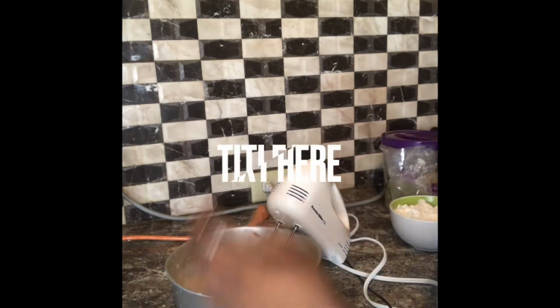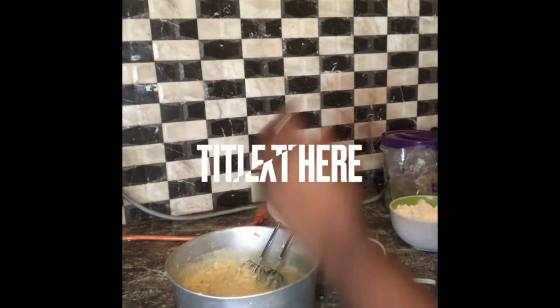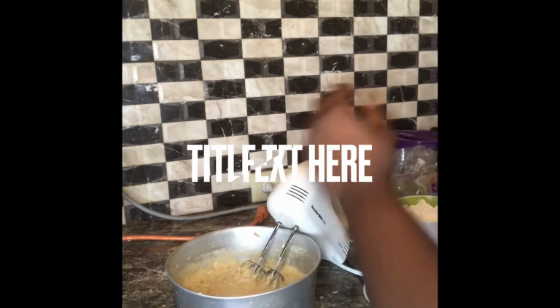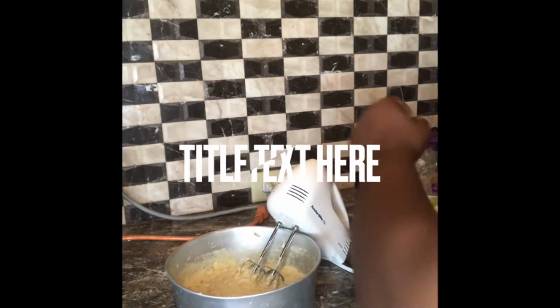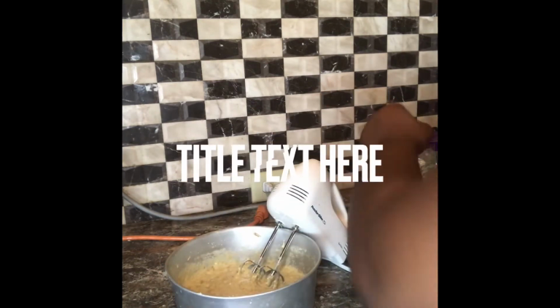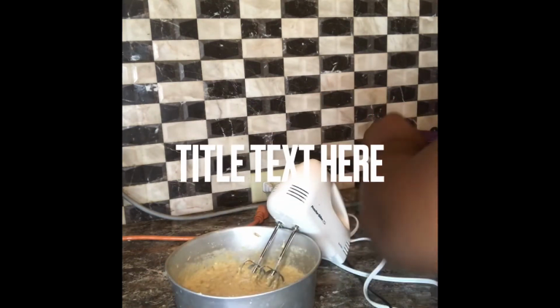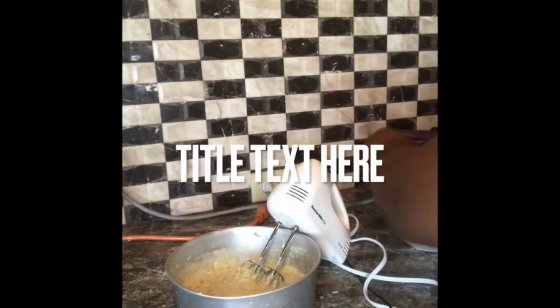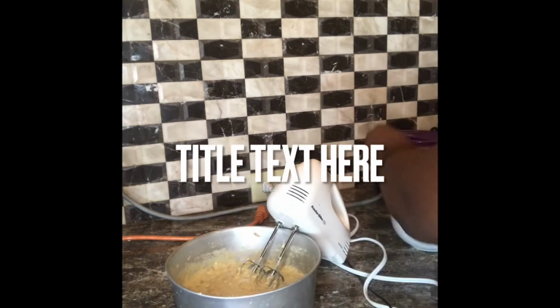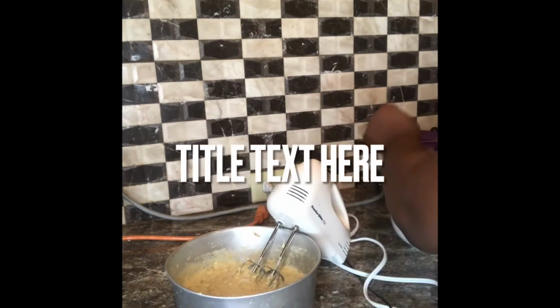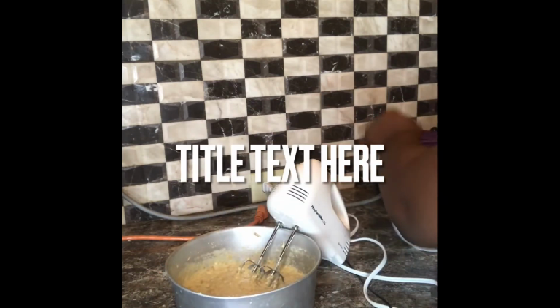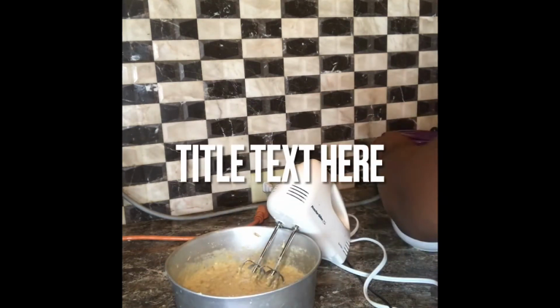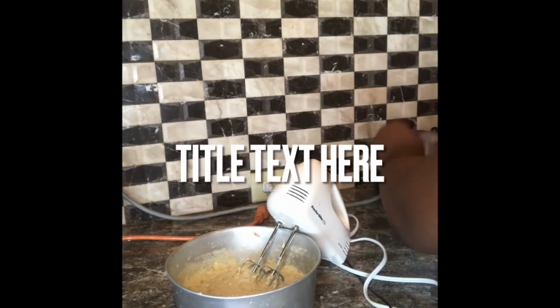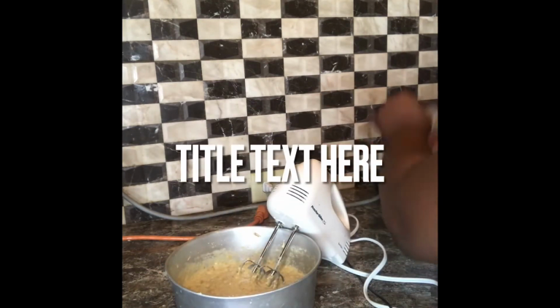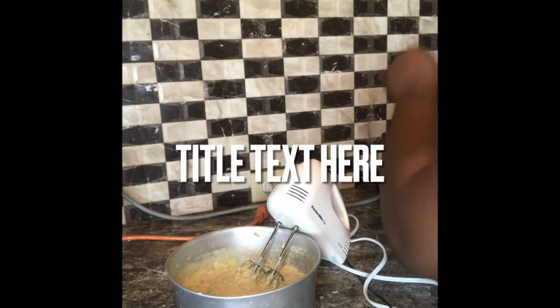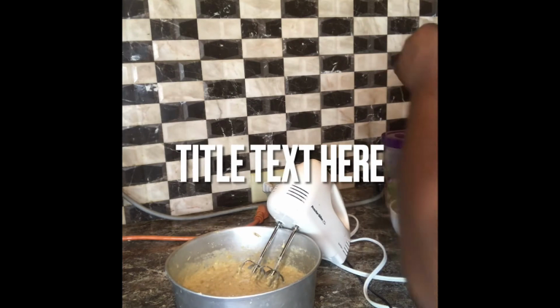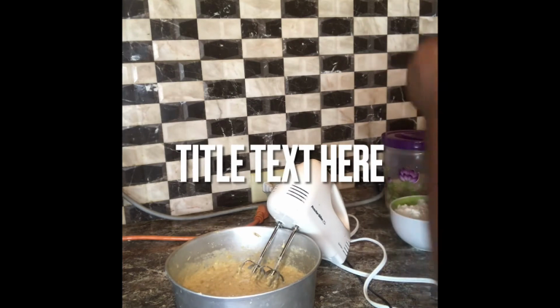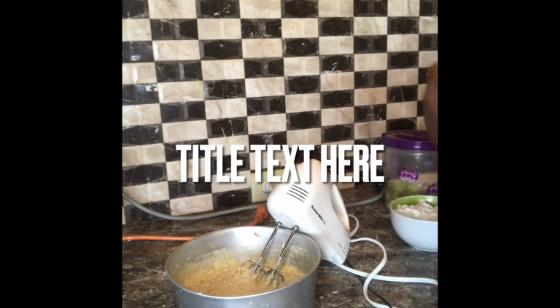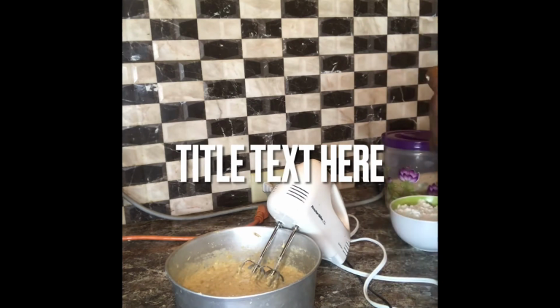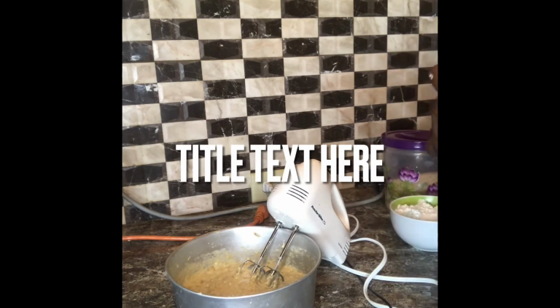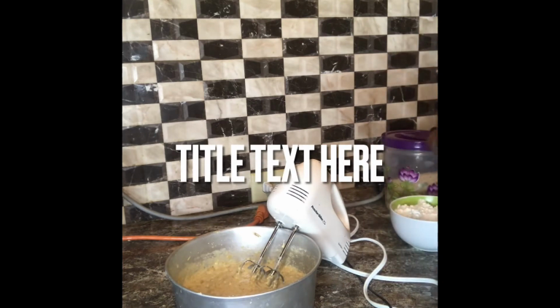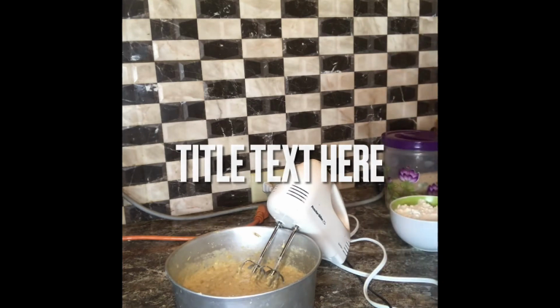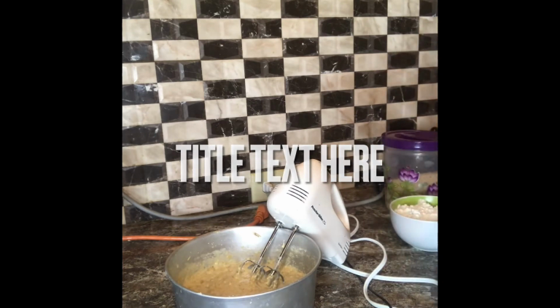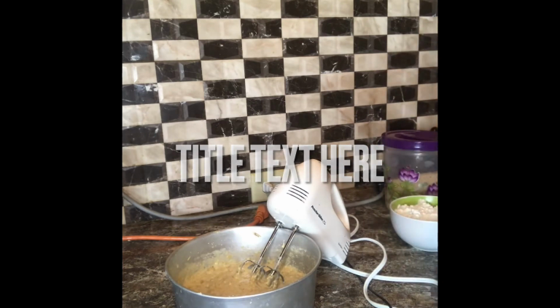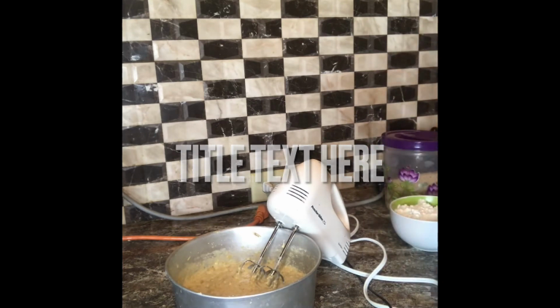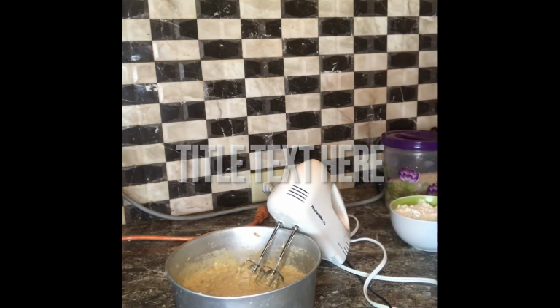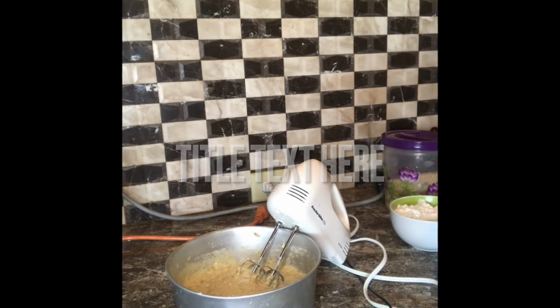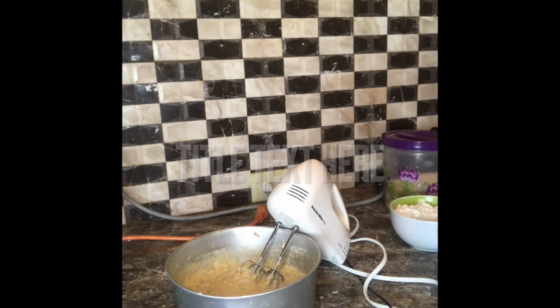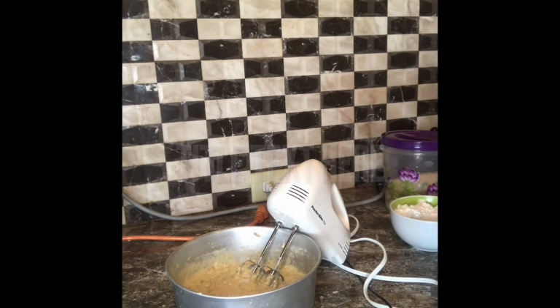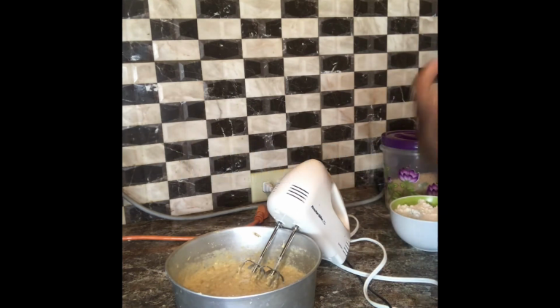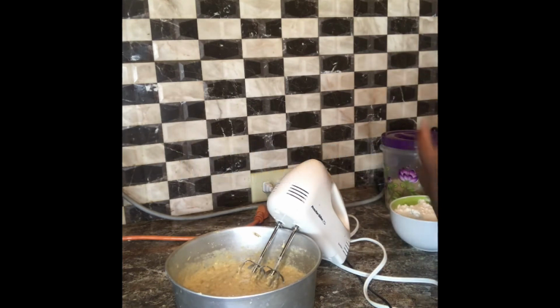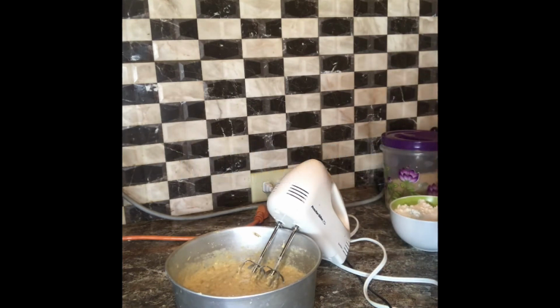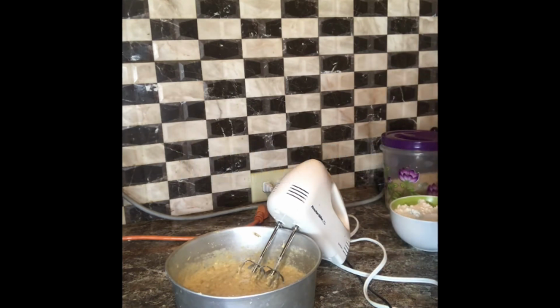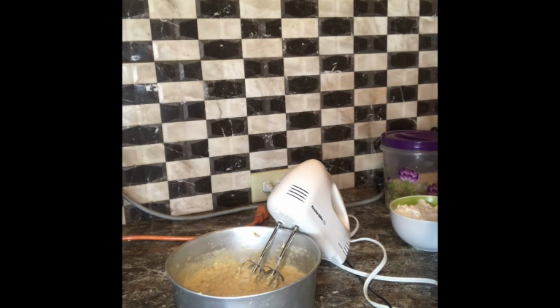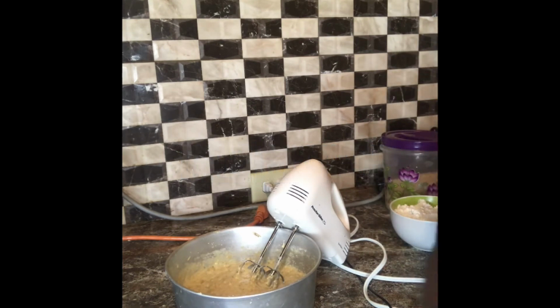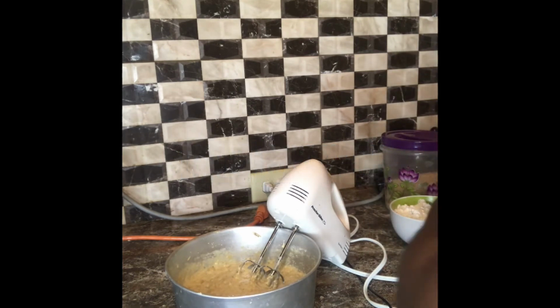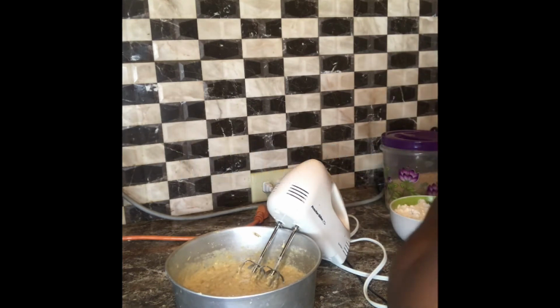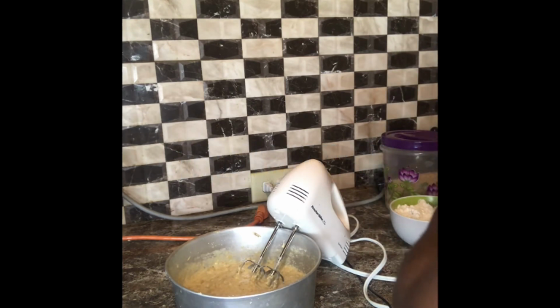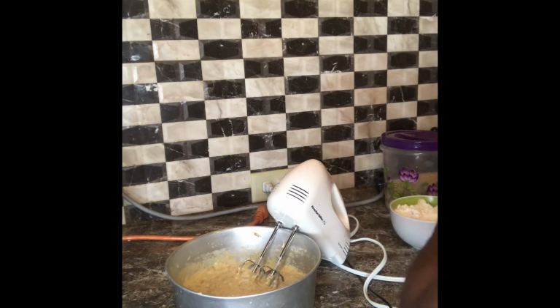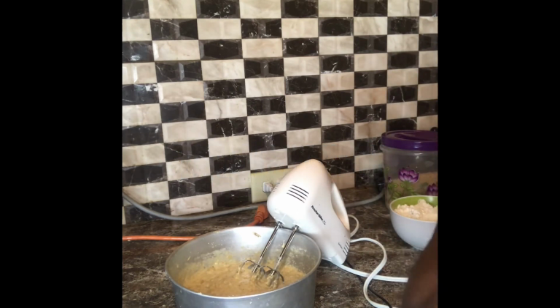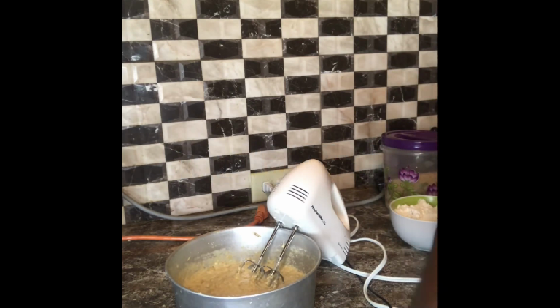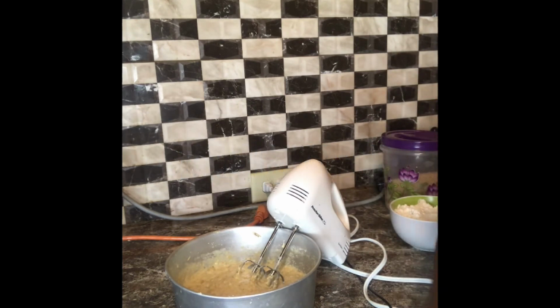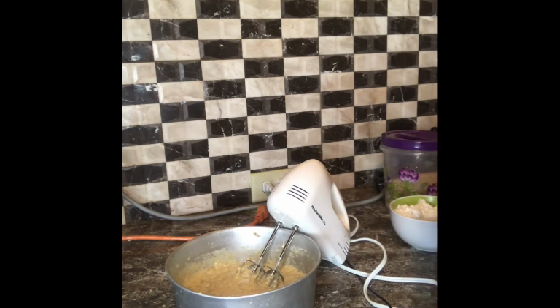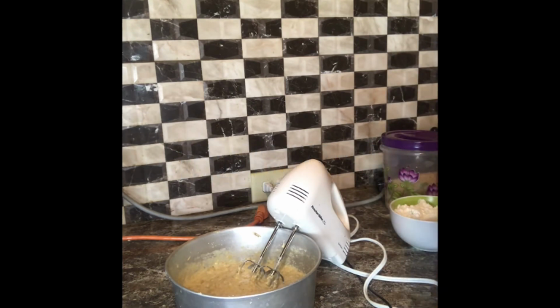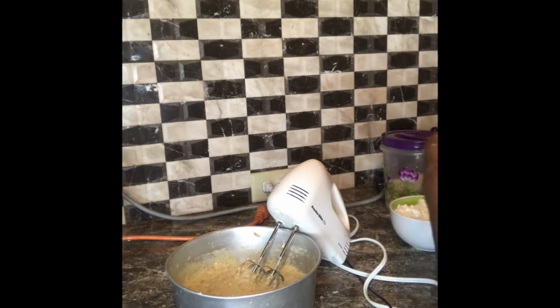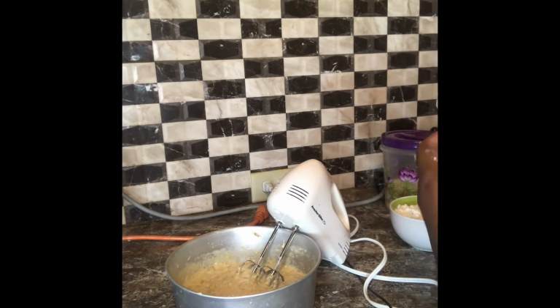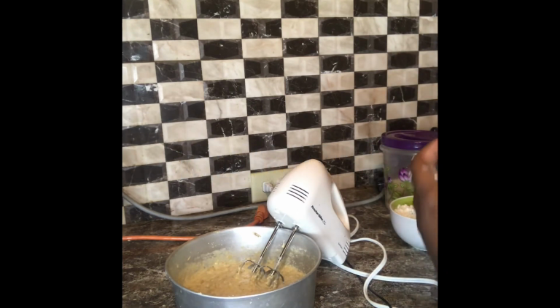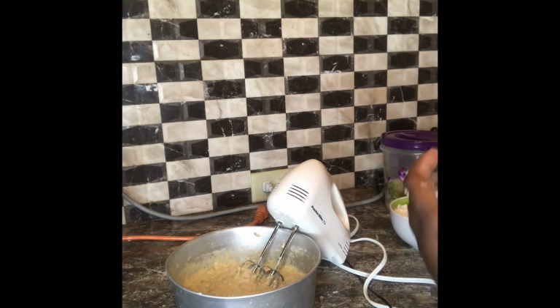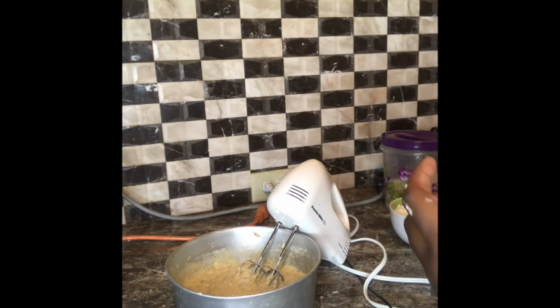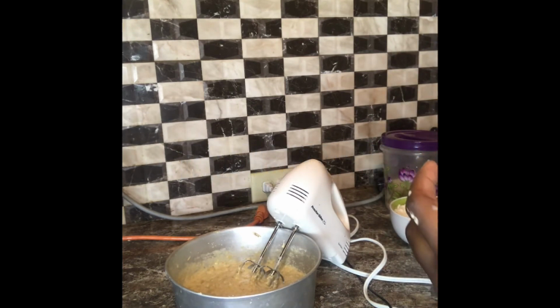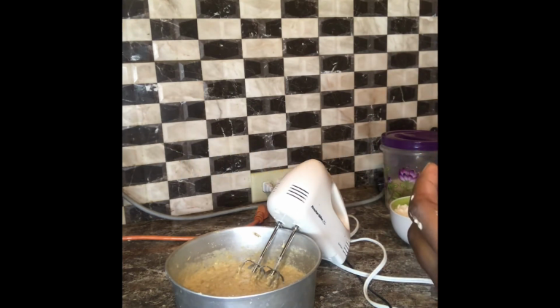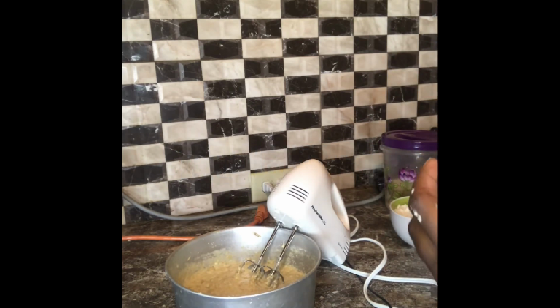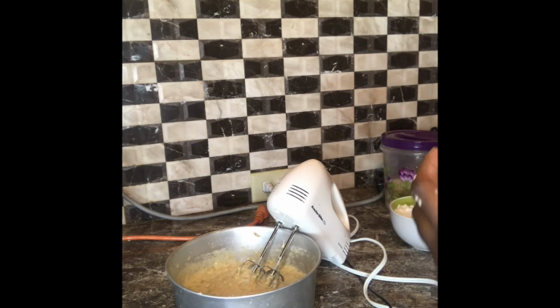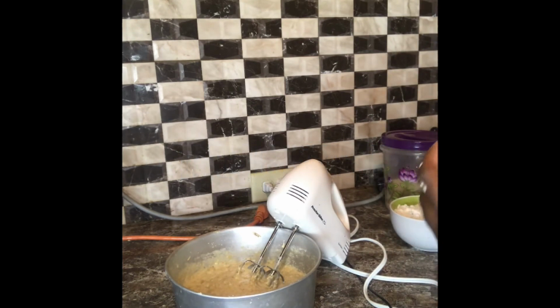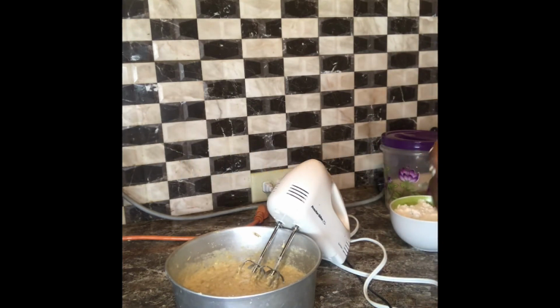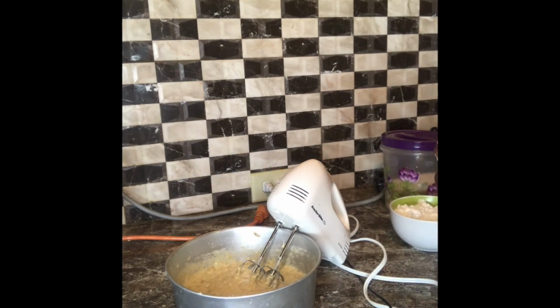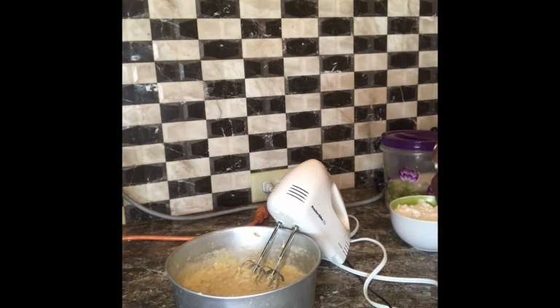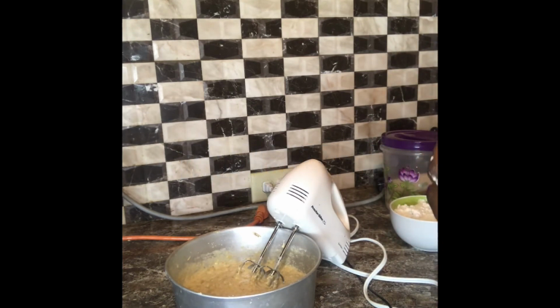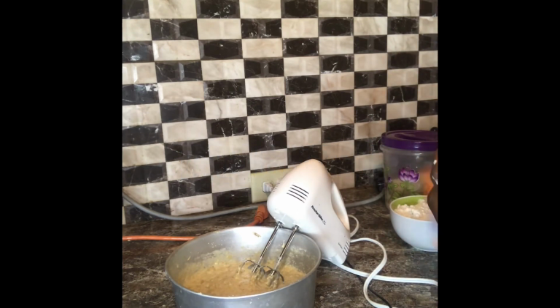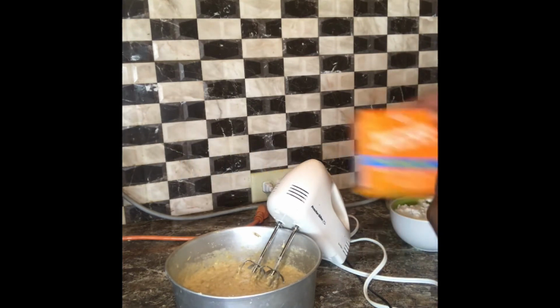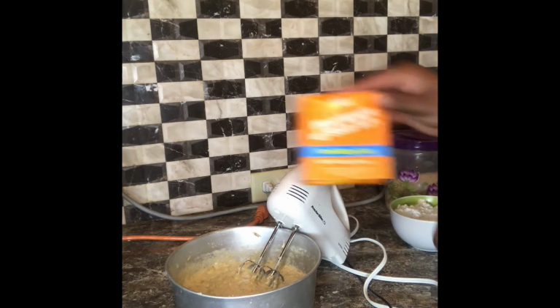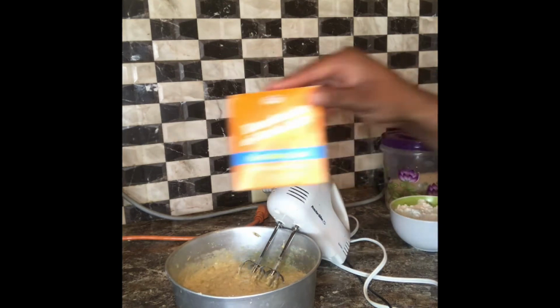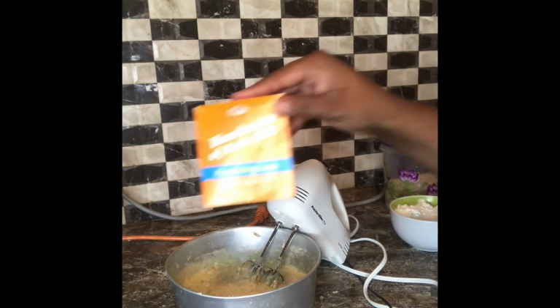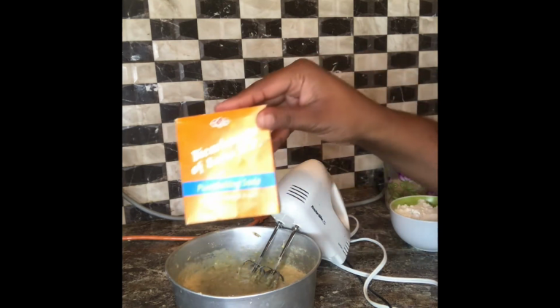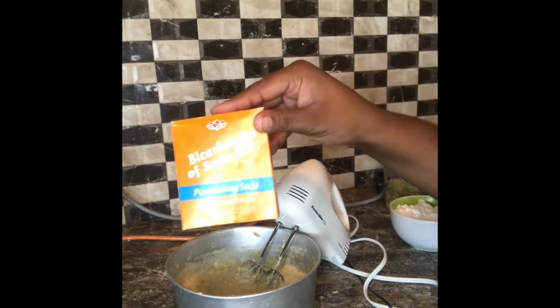Now we're going to add about a tablespoon of baking soda.